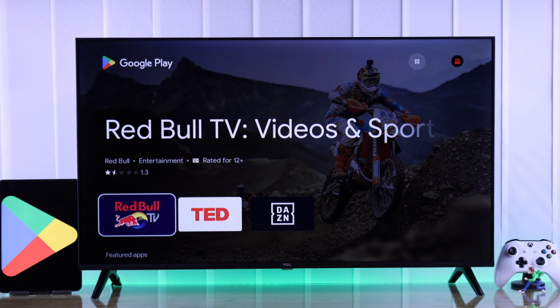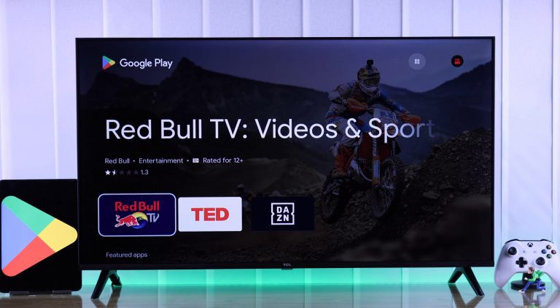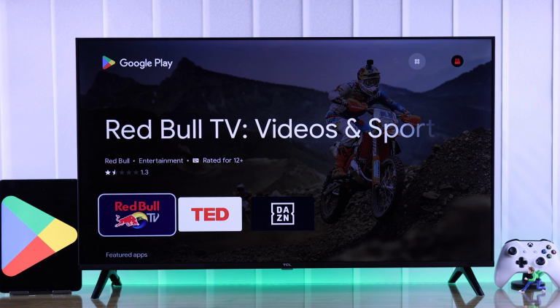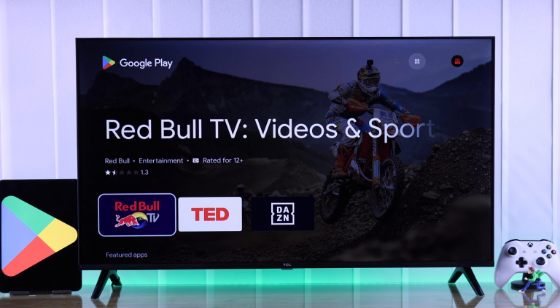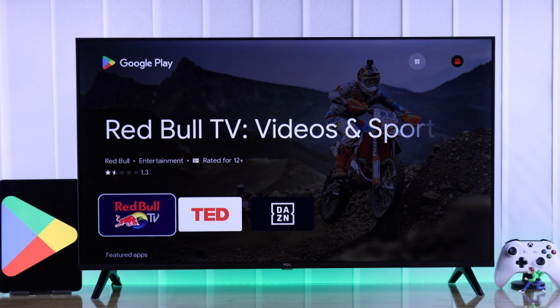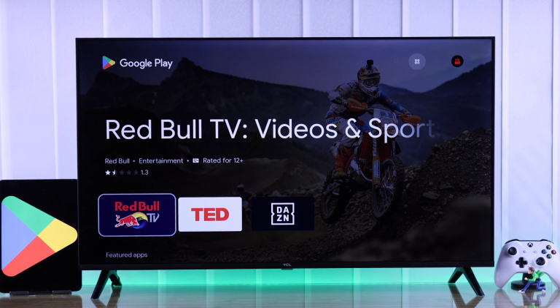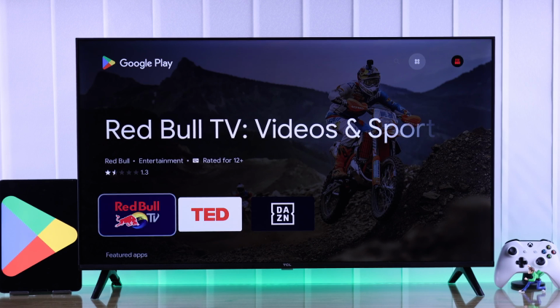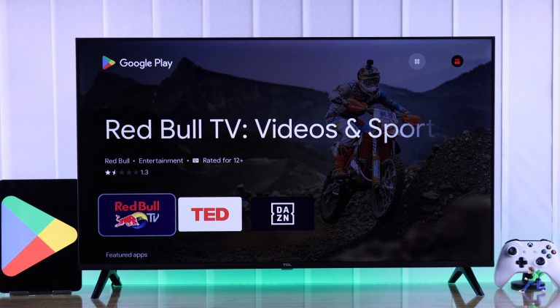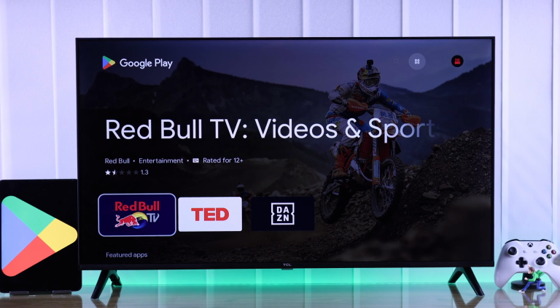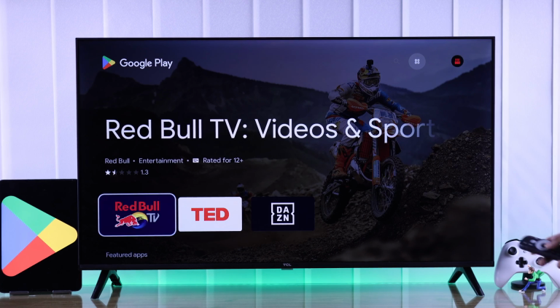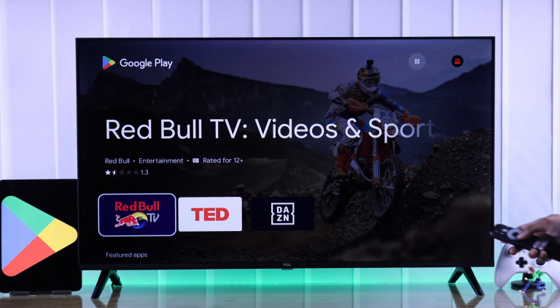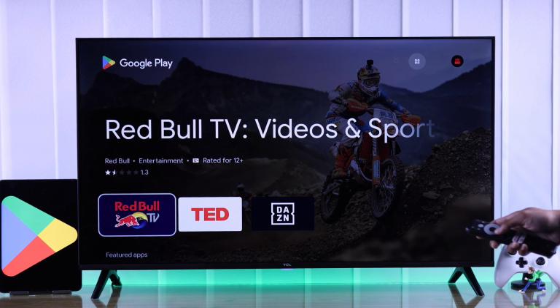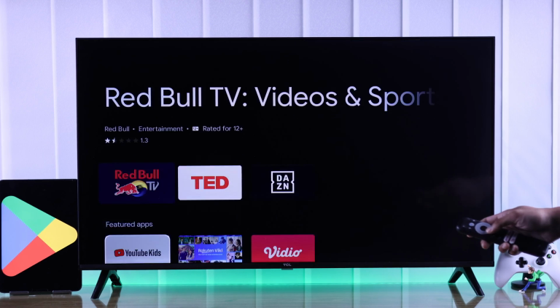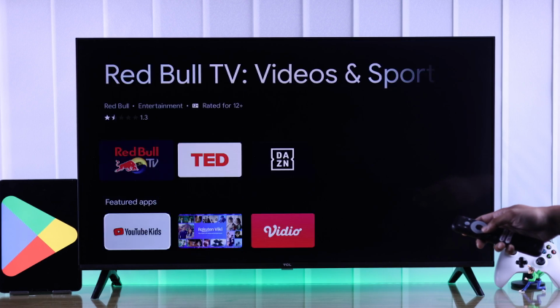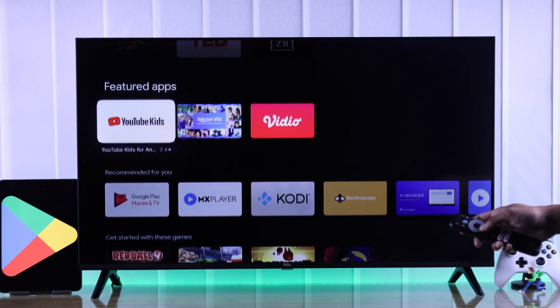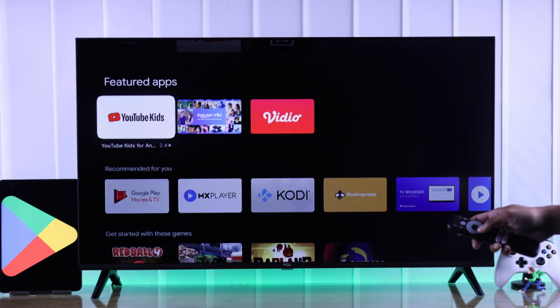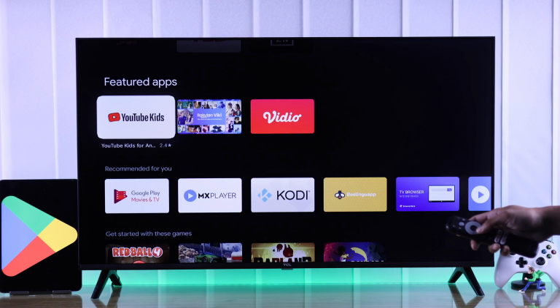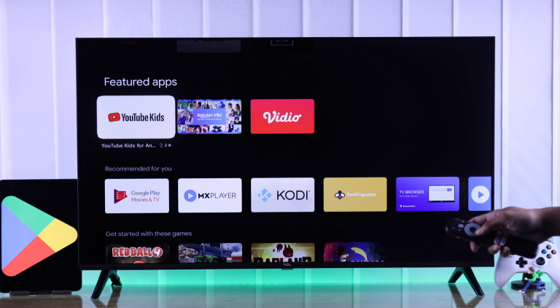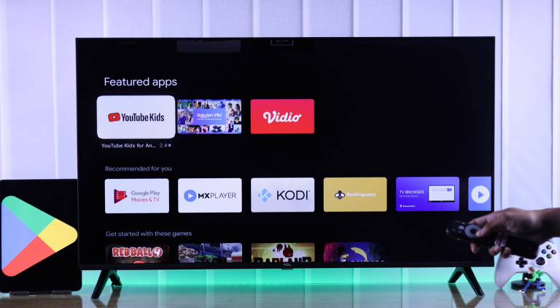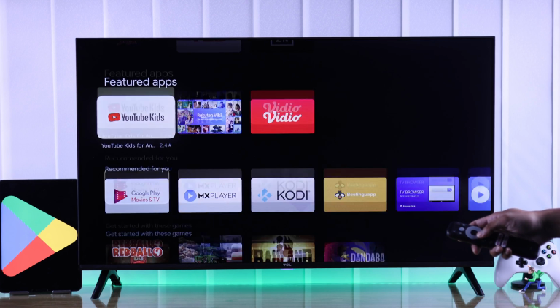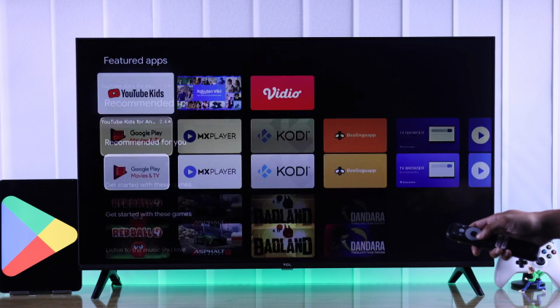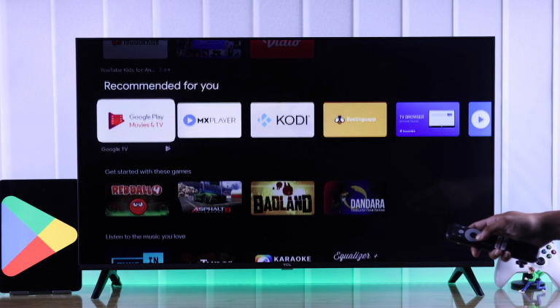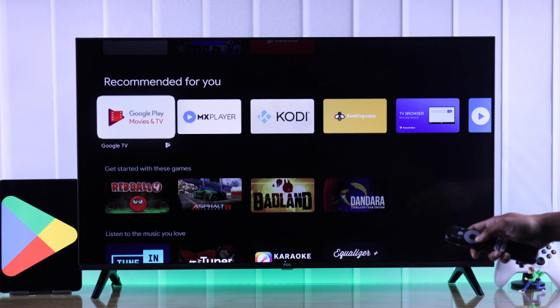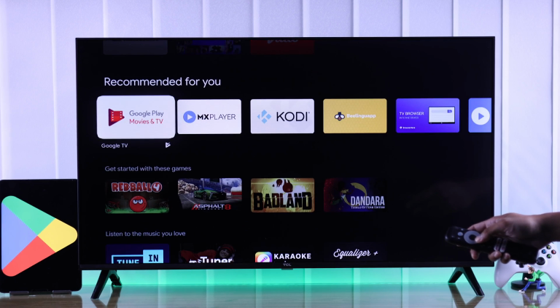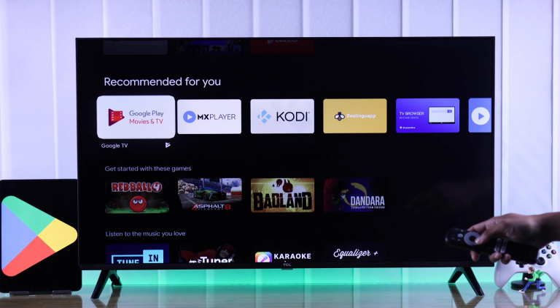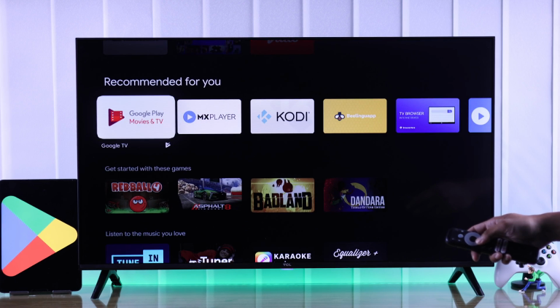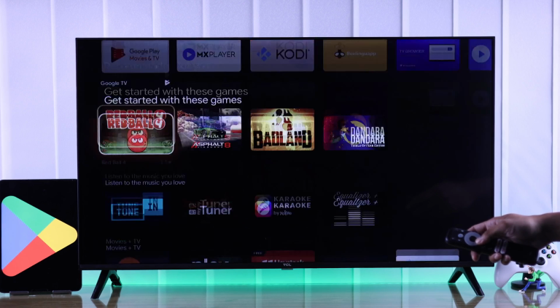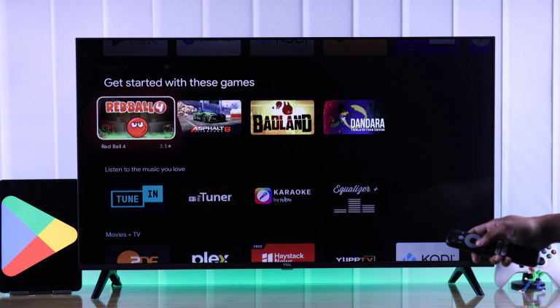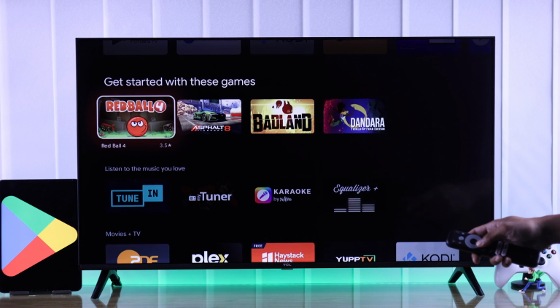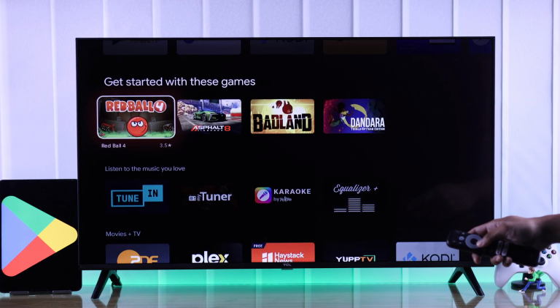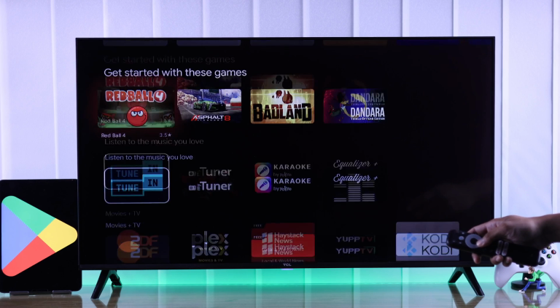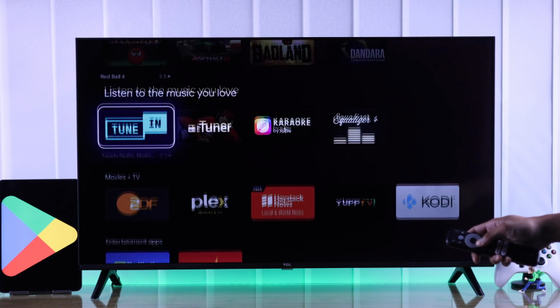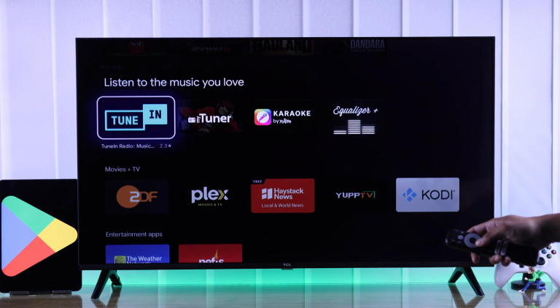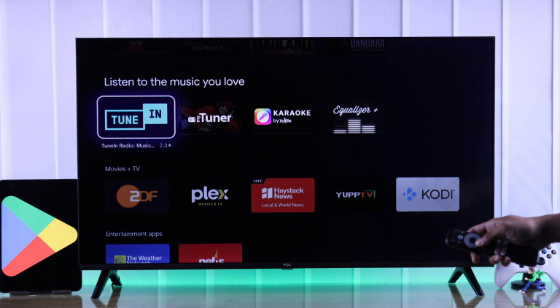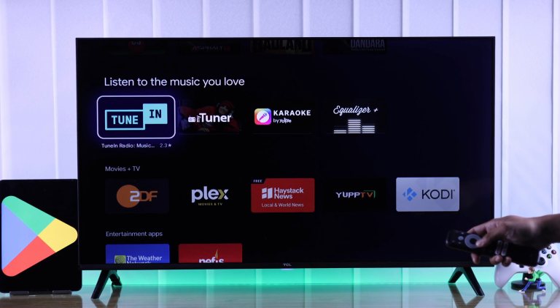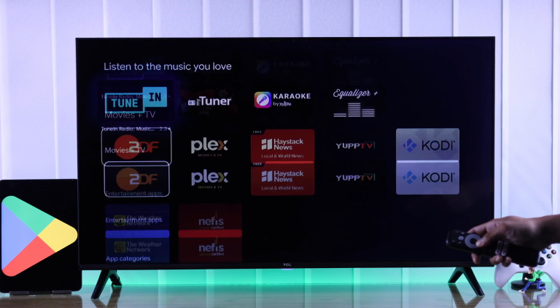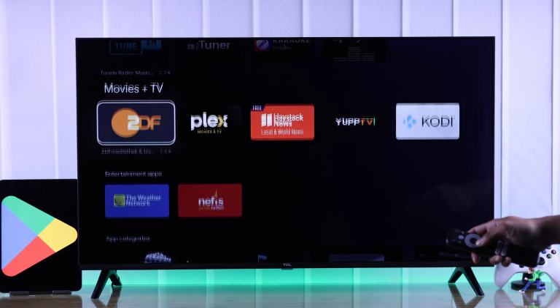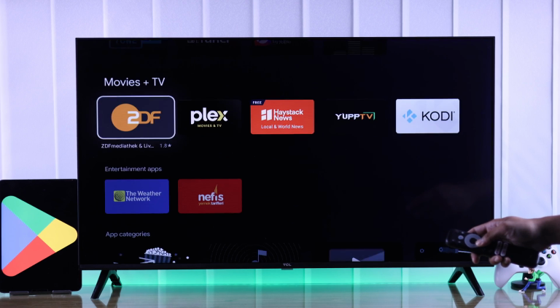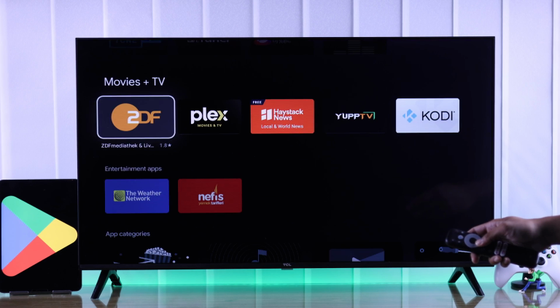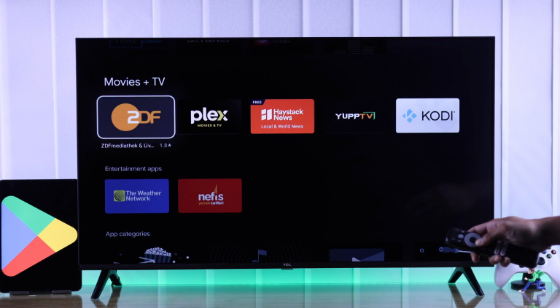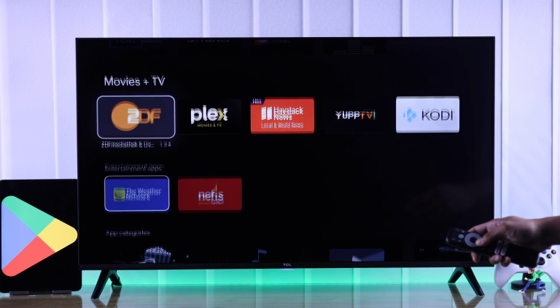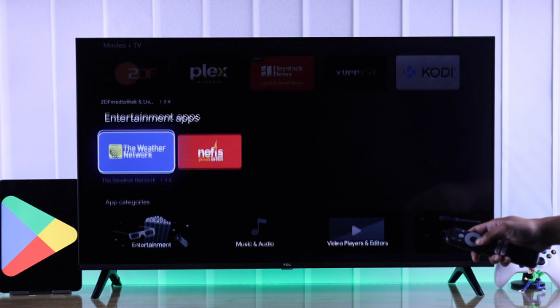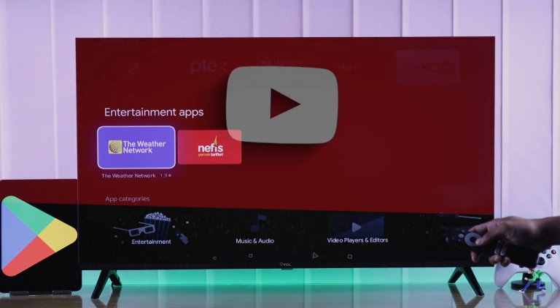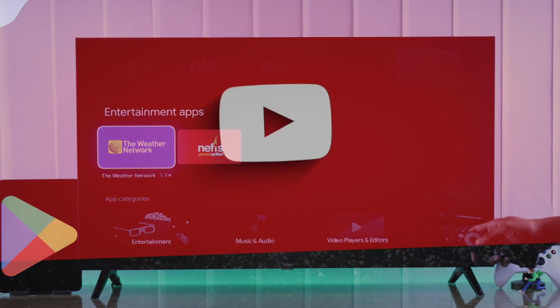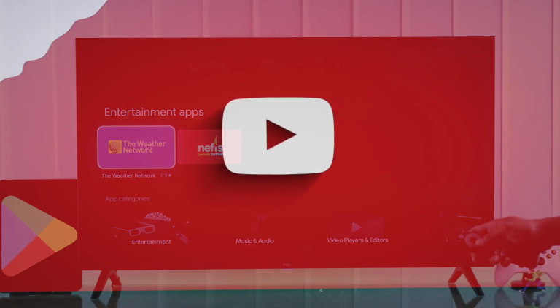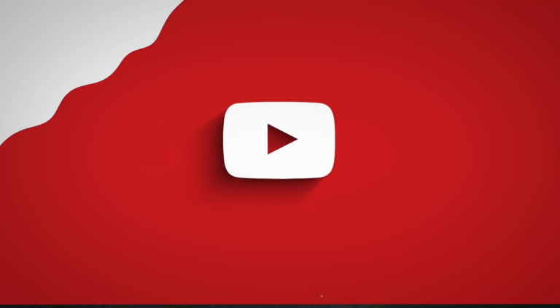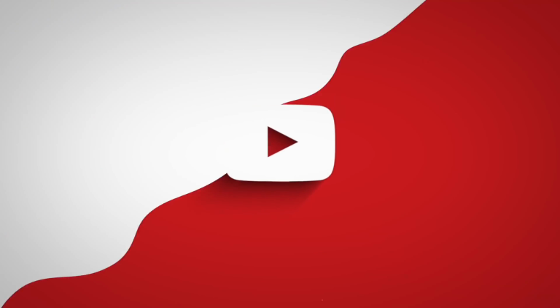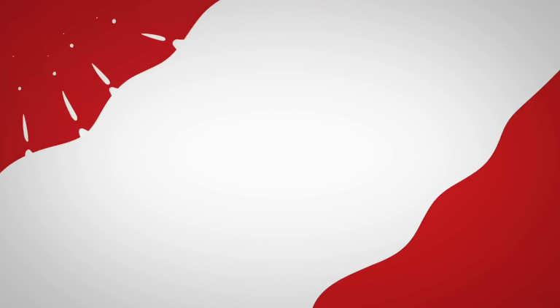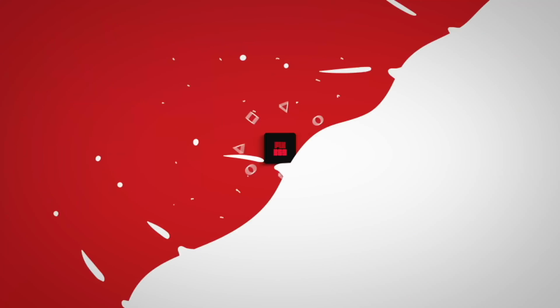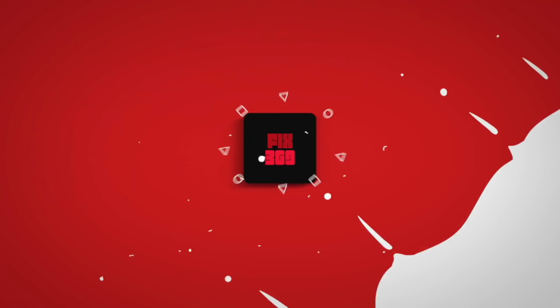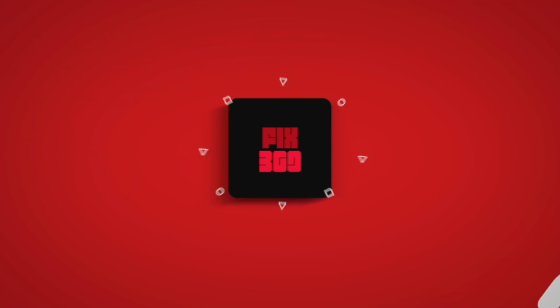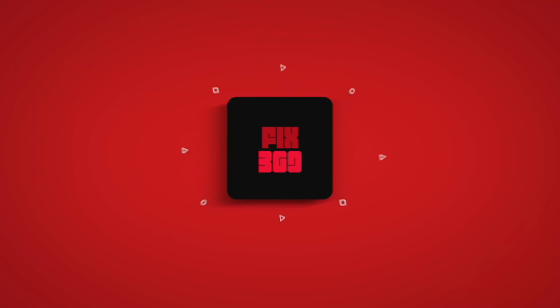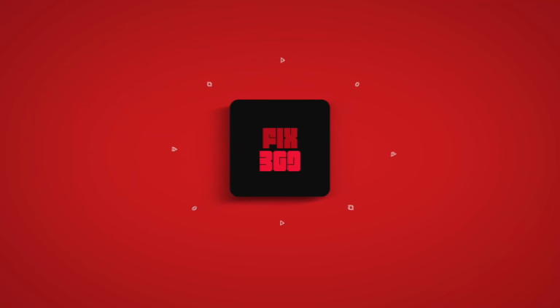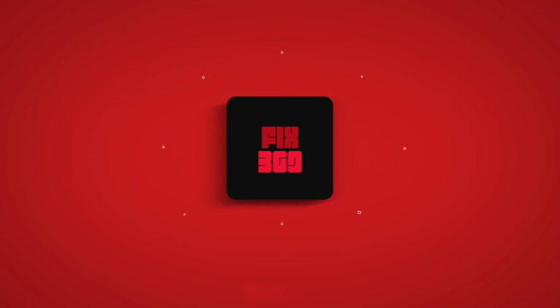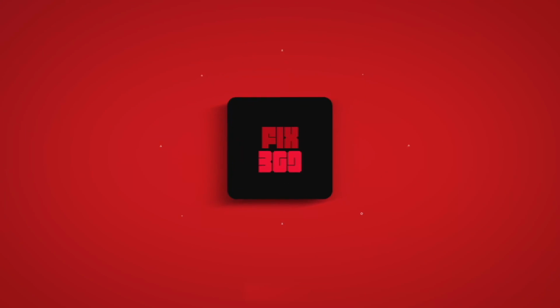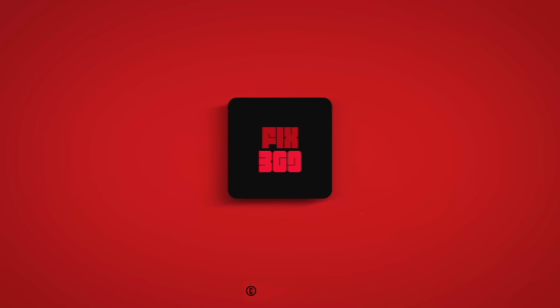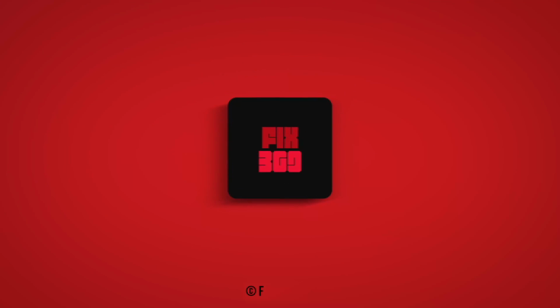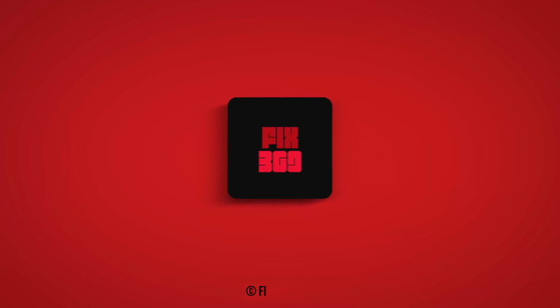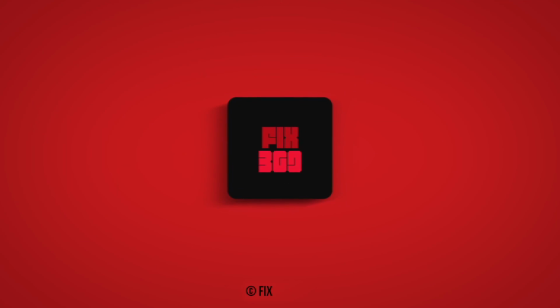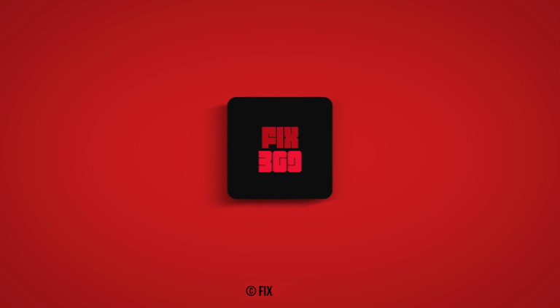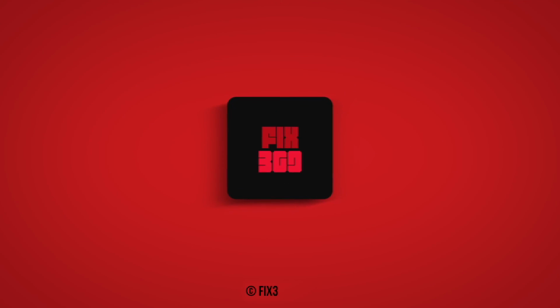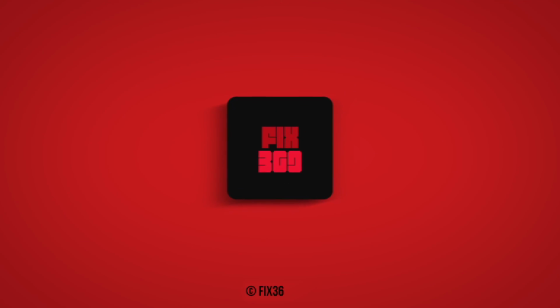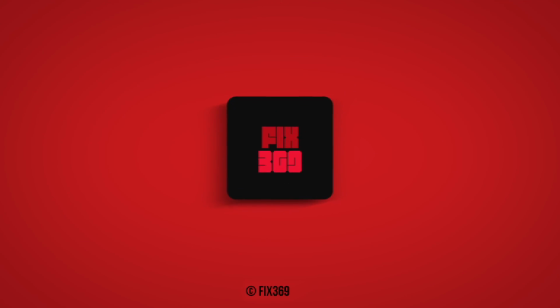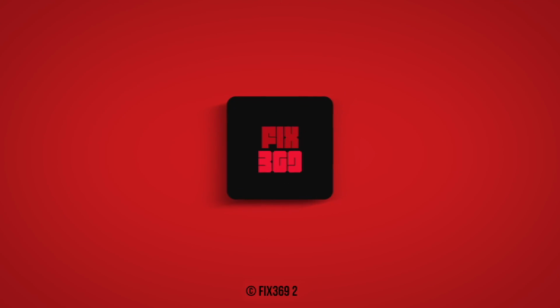Now you can enjoy all the Play Store apps on your TCL Google TV just like before. Let us know how it went, and I'll see you around!